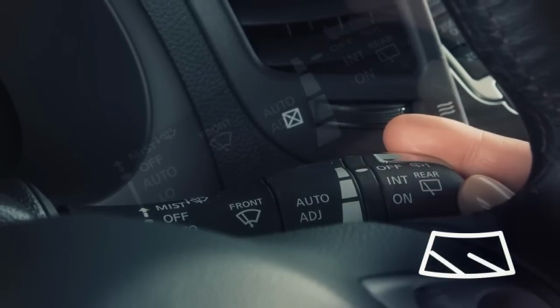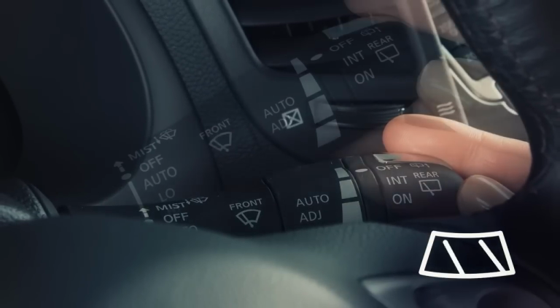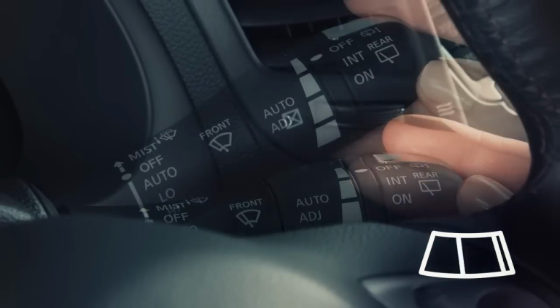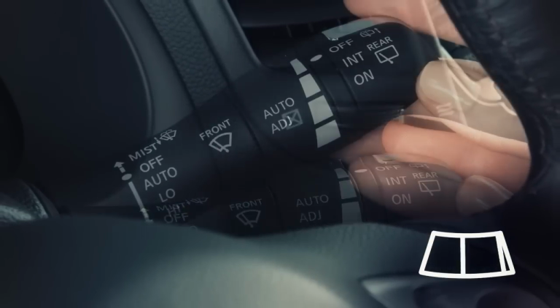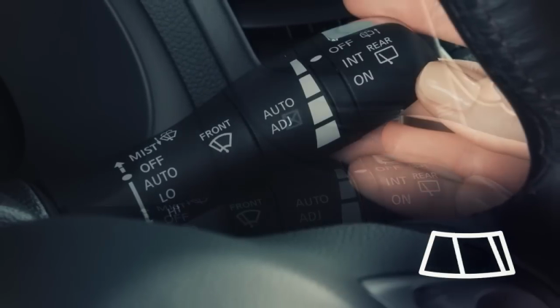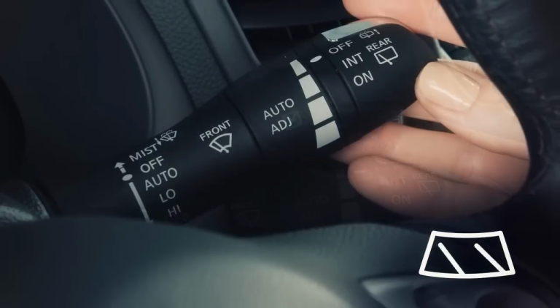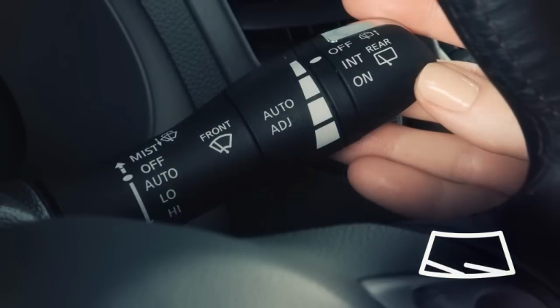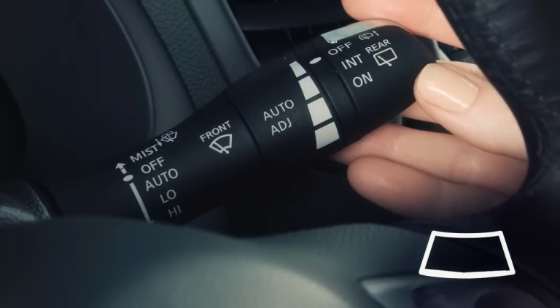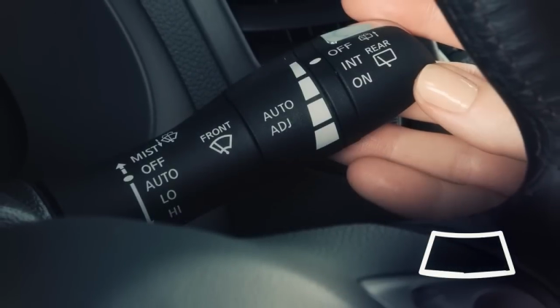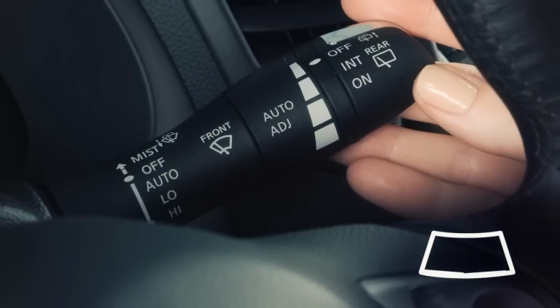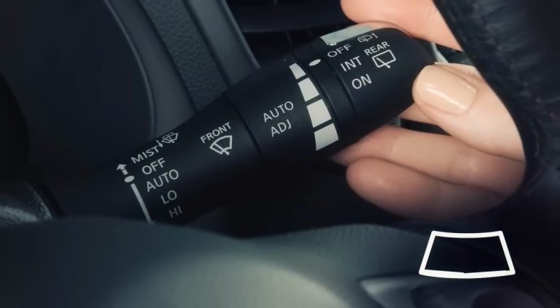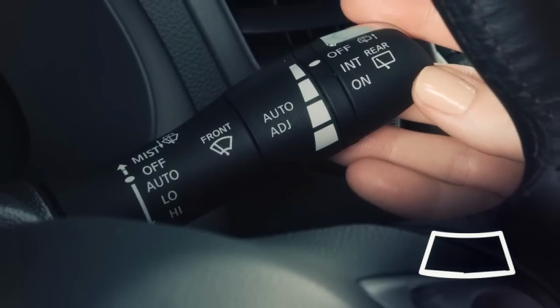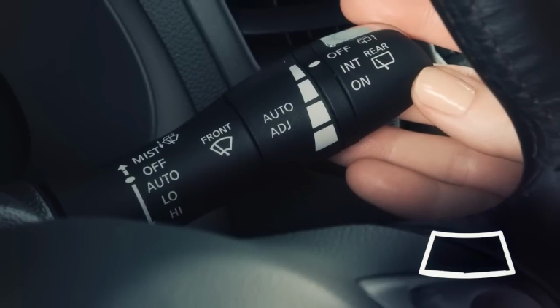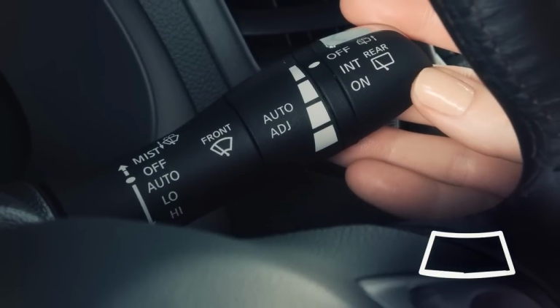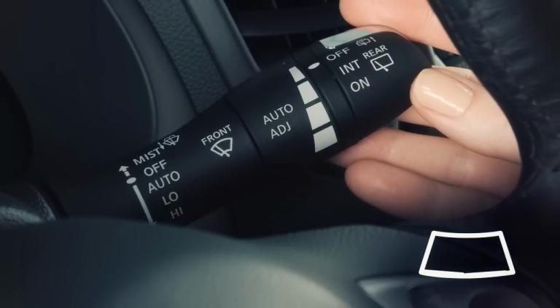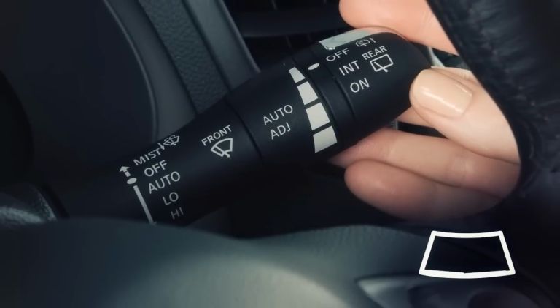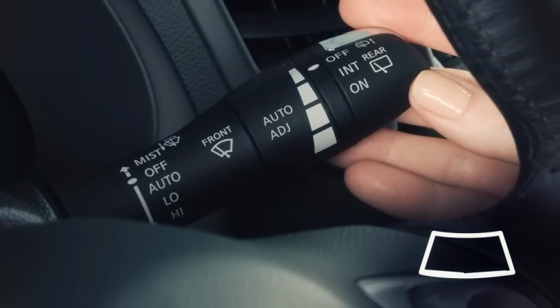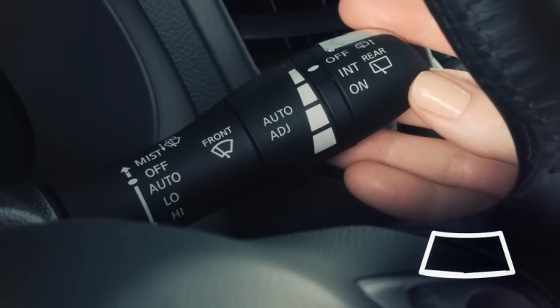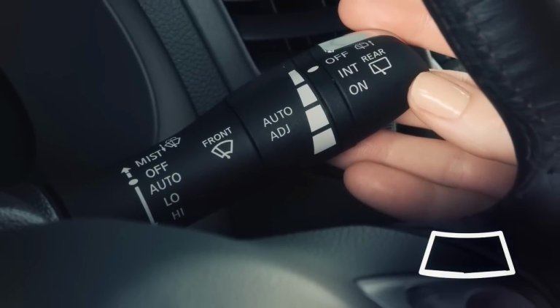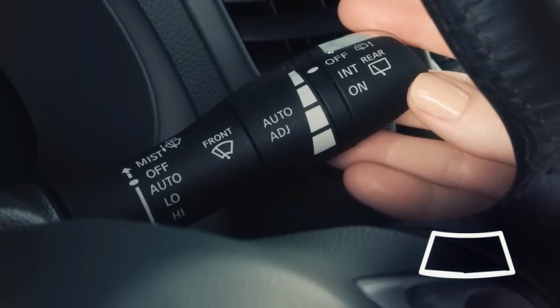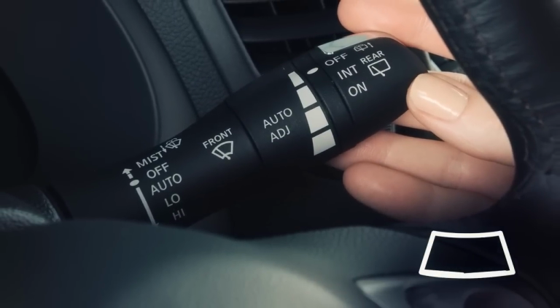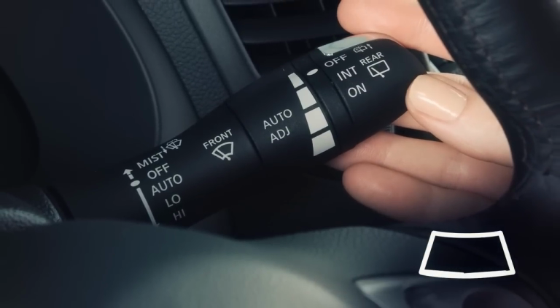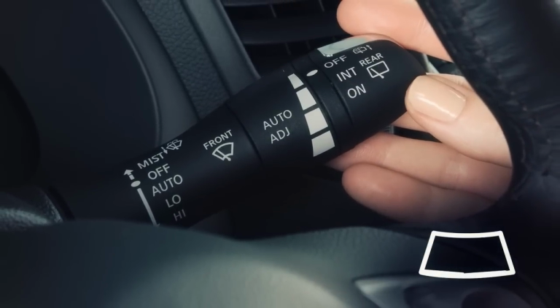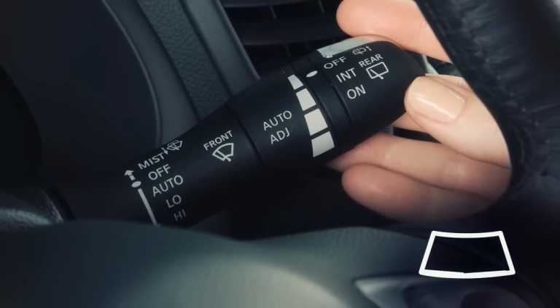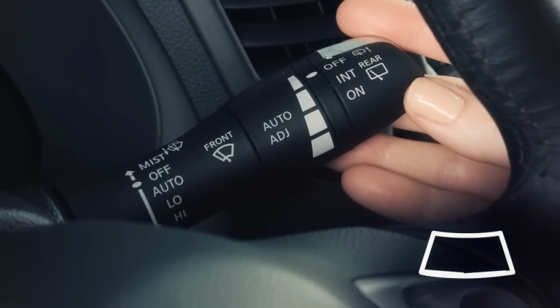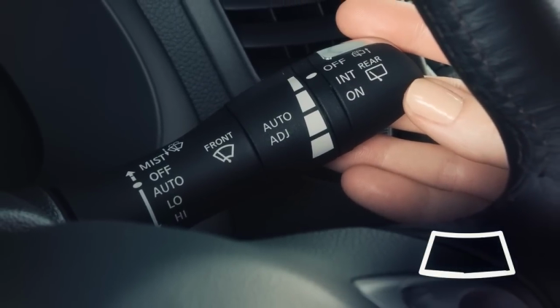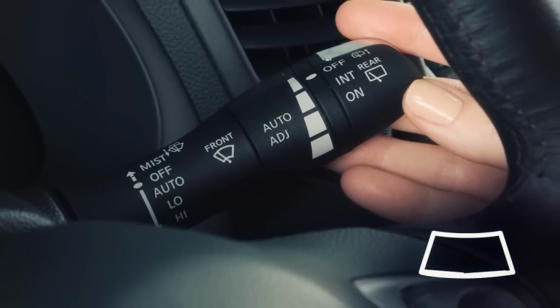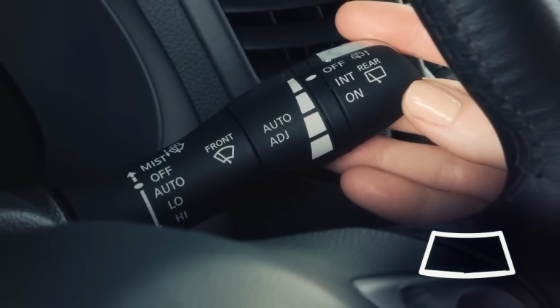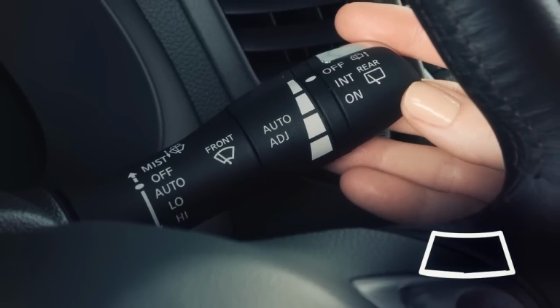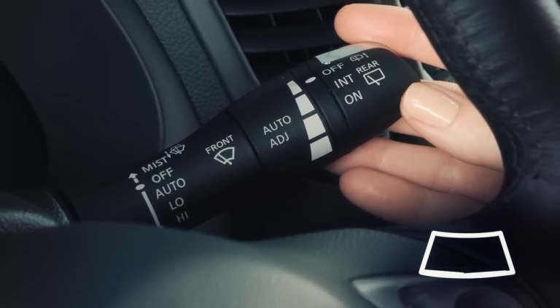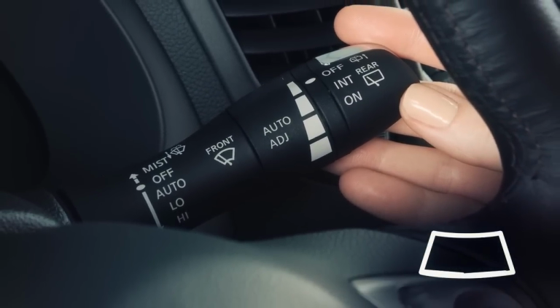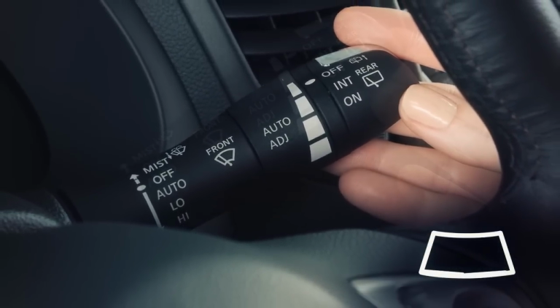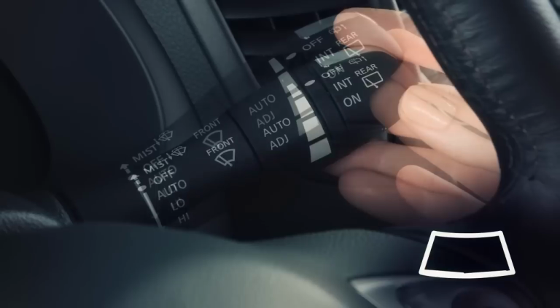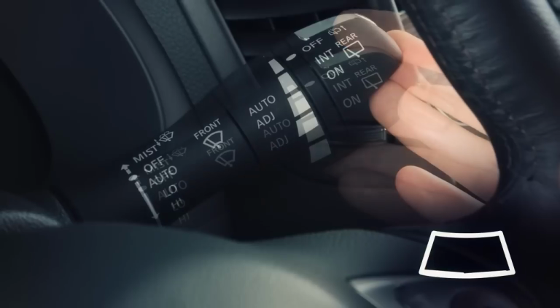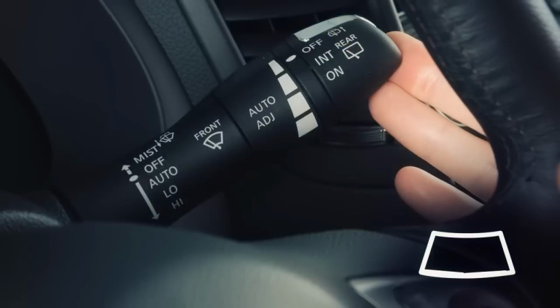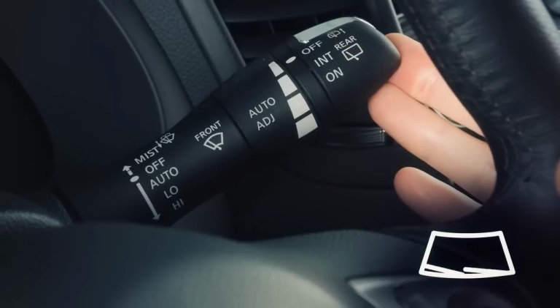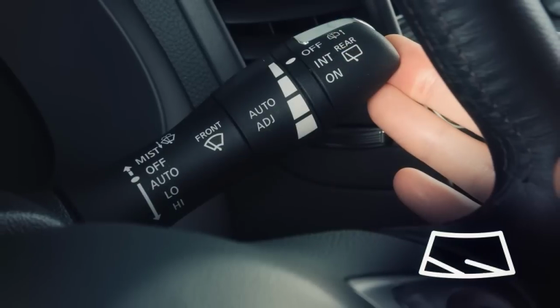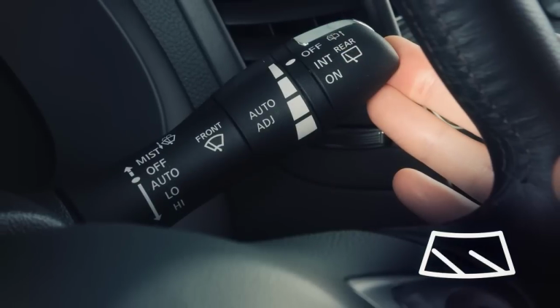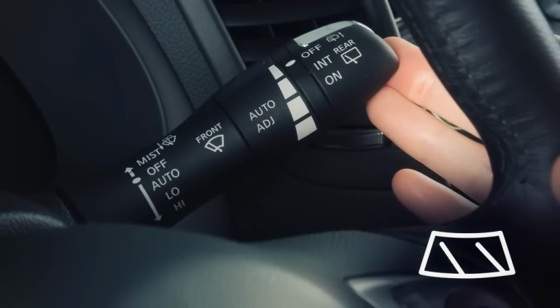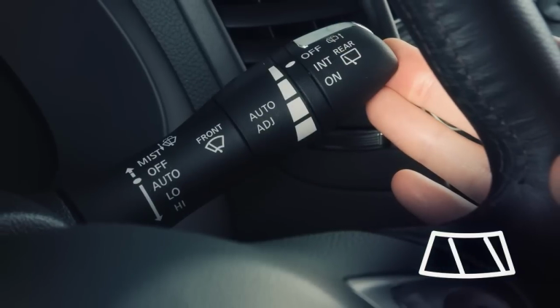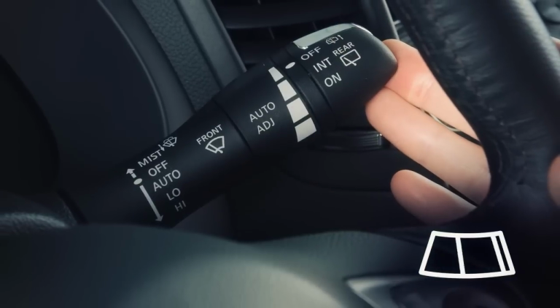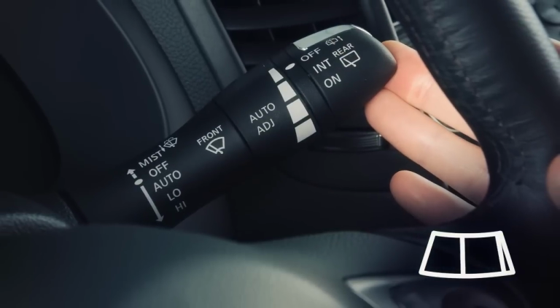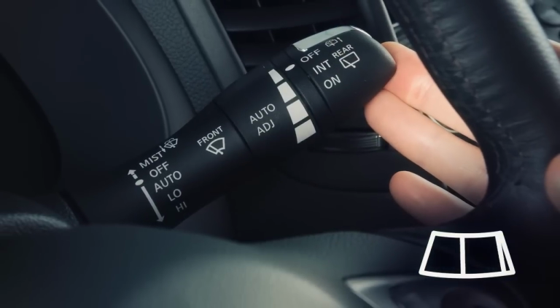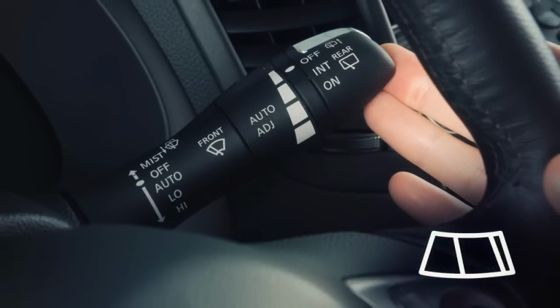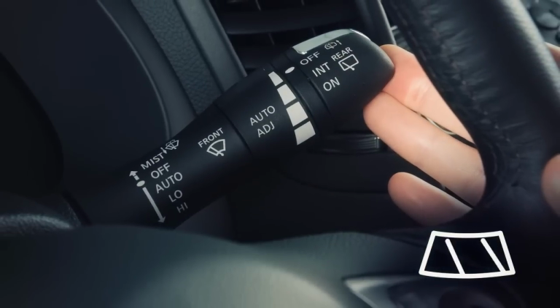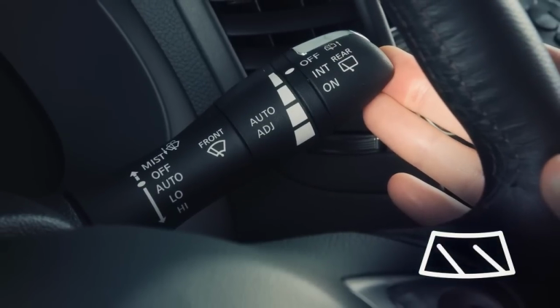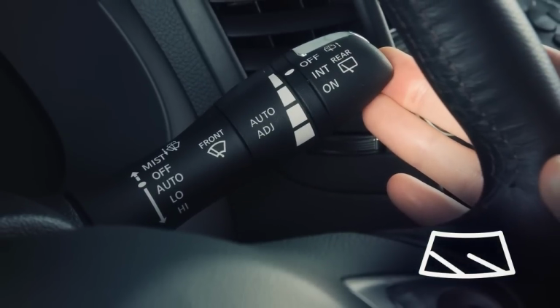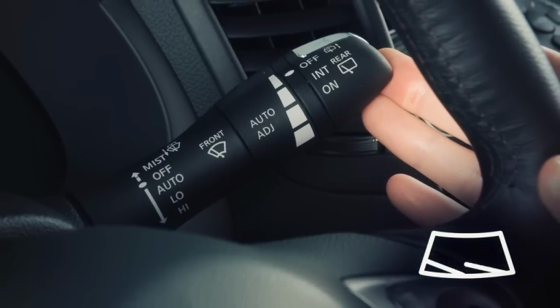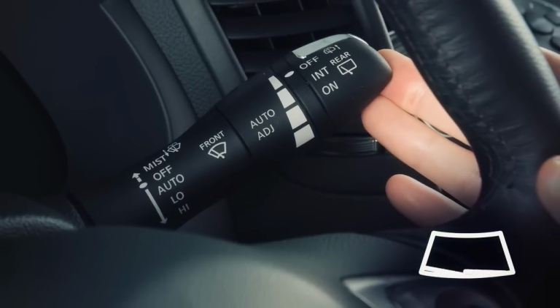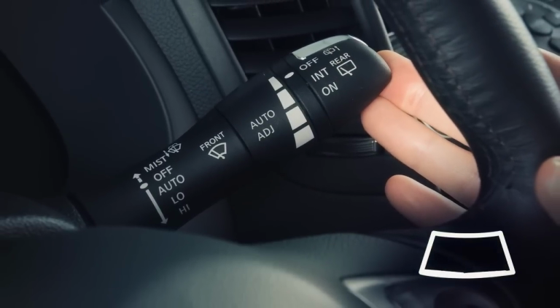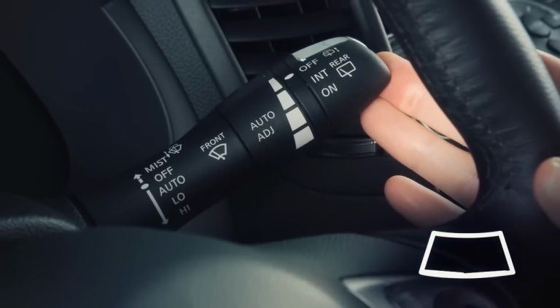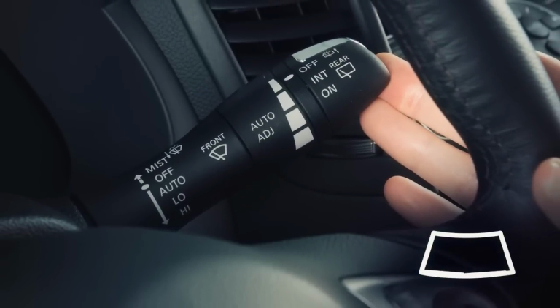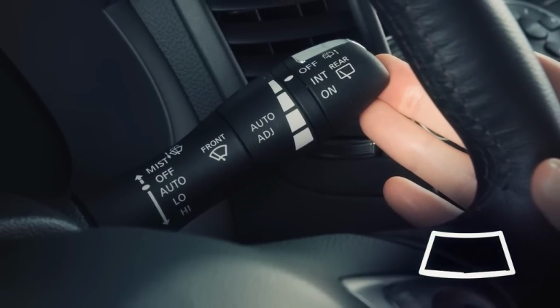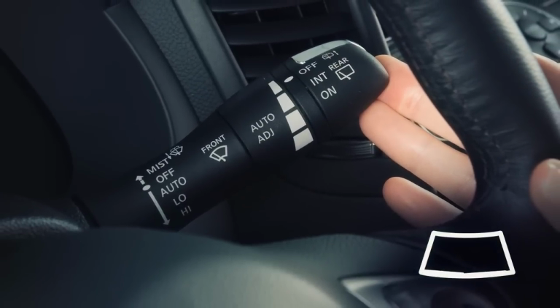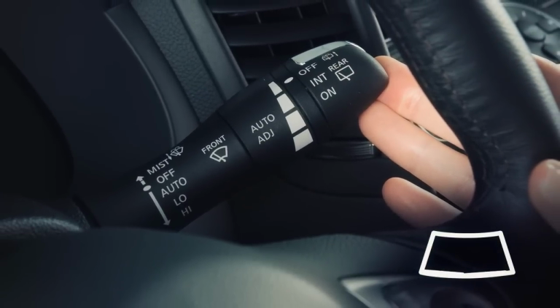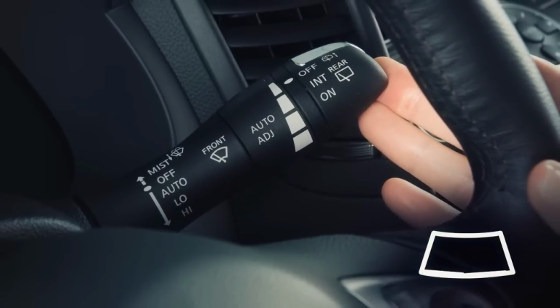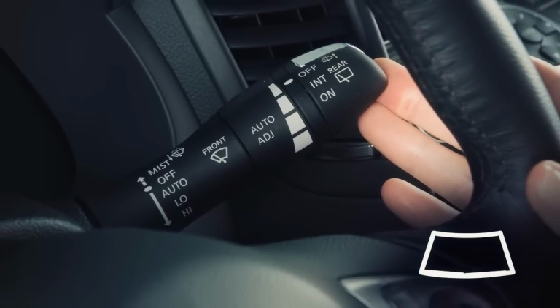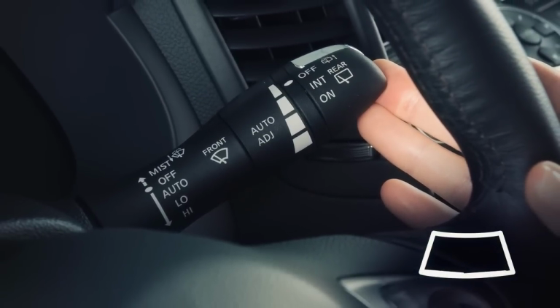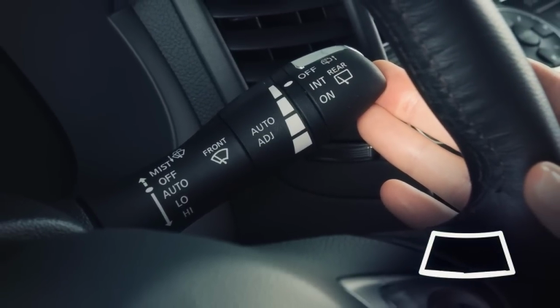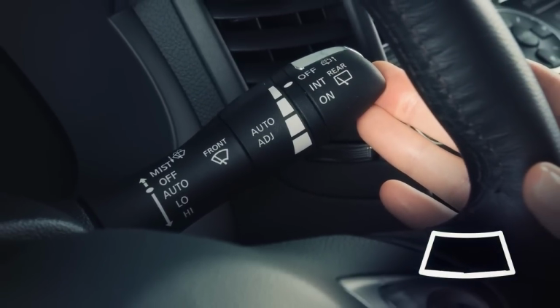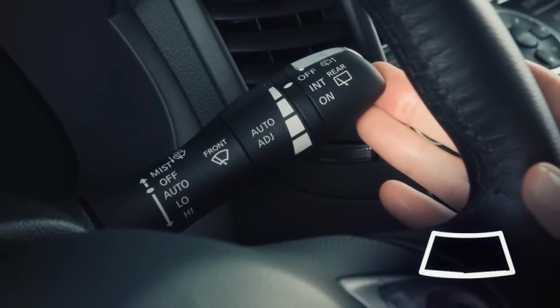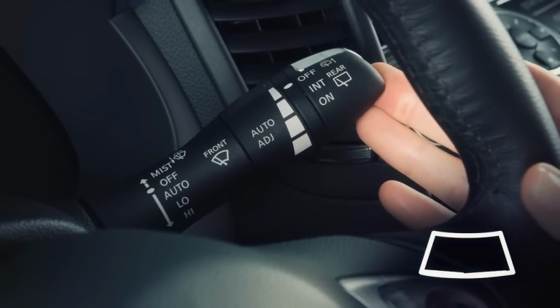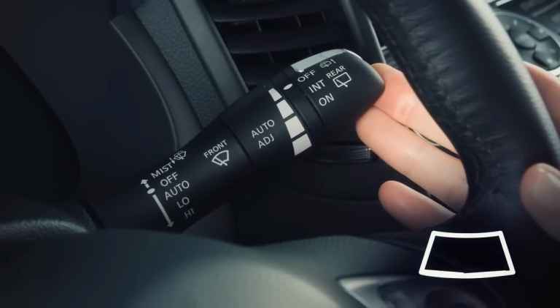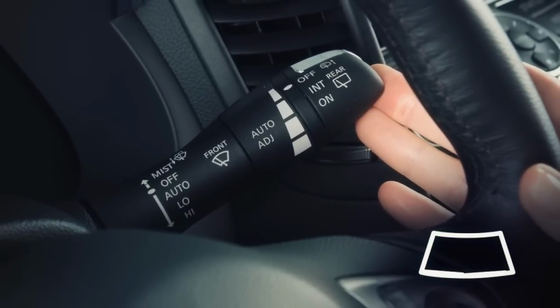In conditions of mist or light rain, push the lever up to mist and you'll get a one-sweep operation of the wipers.